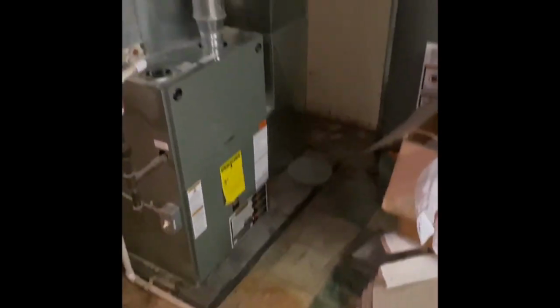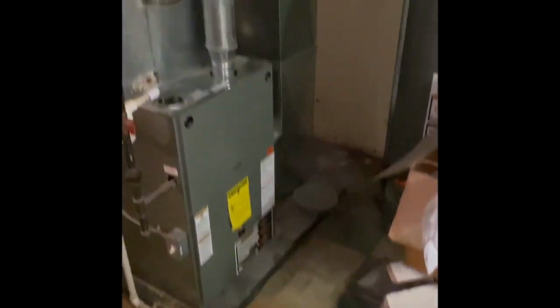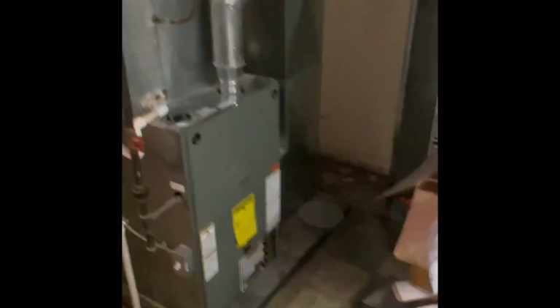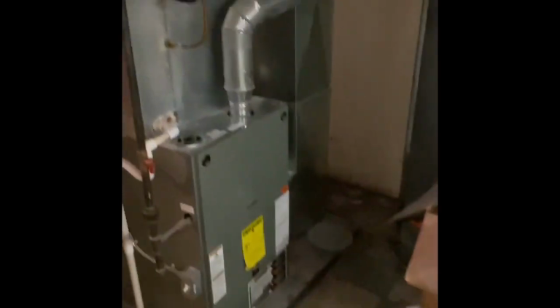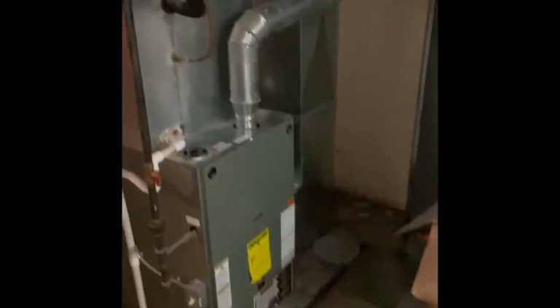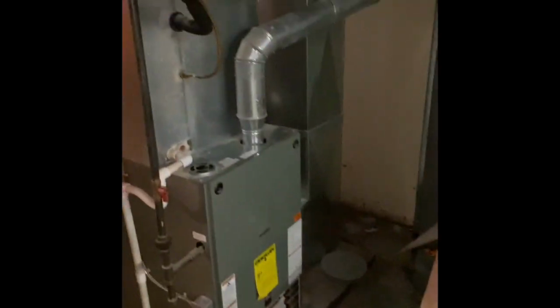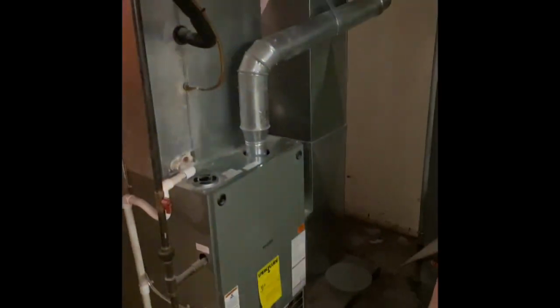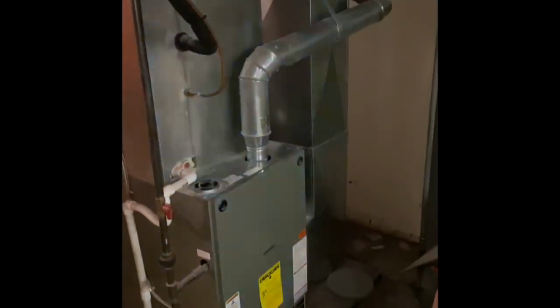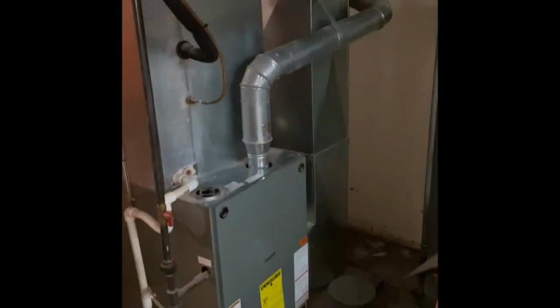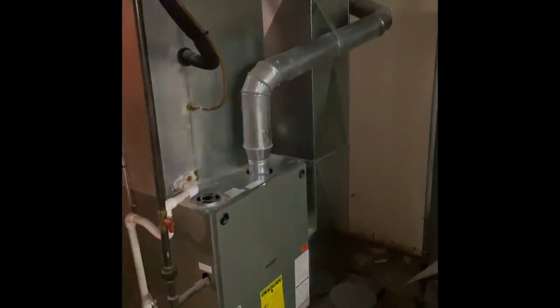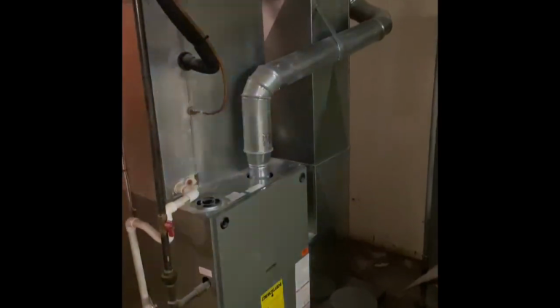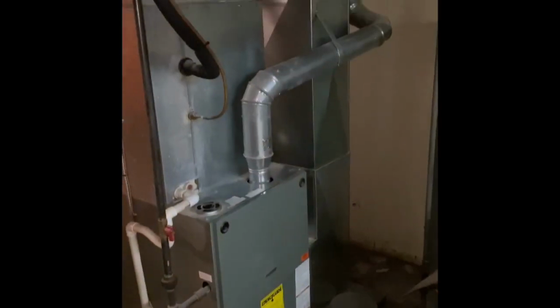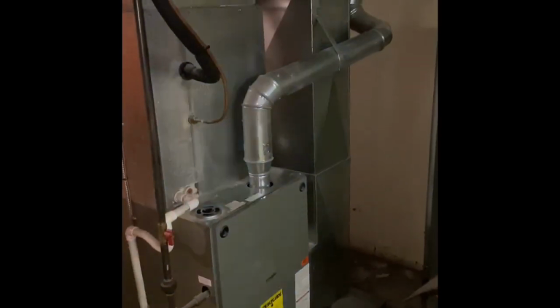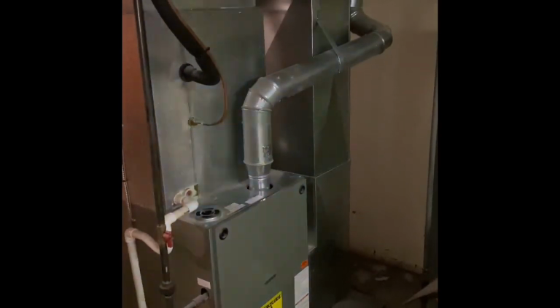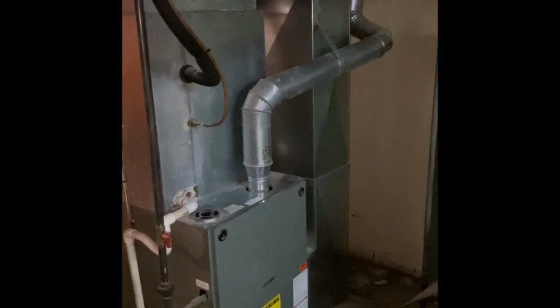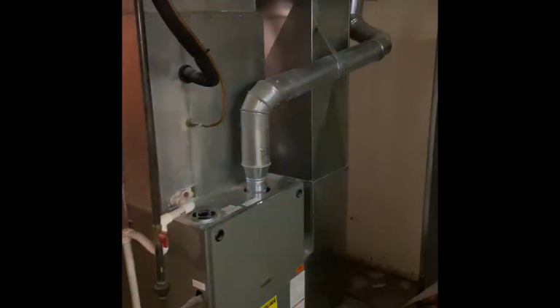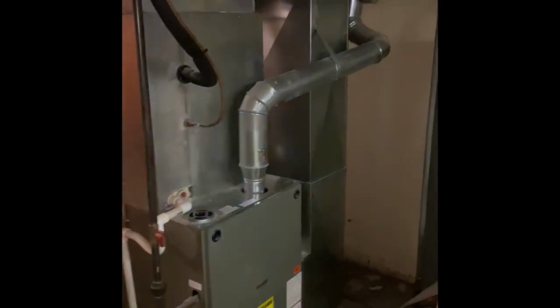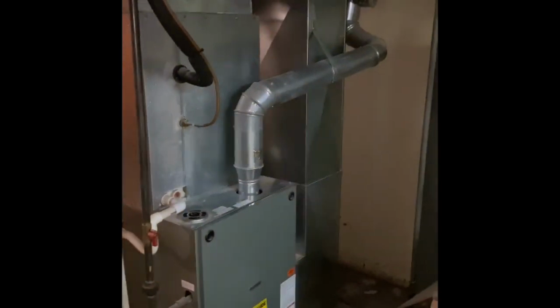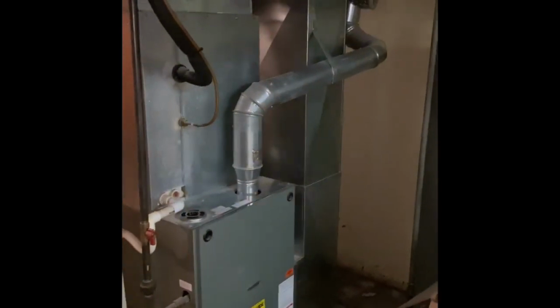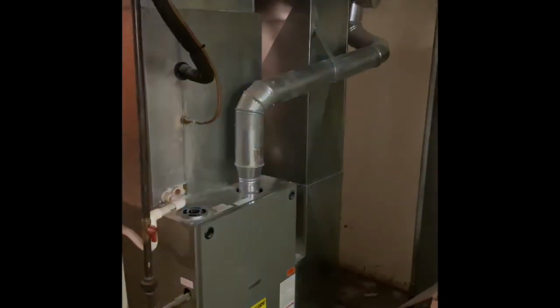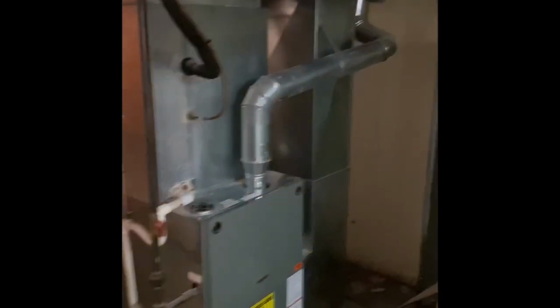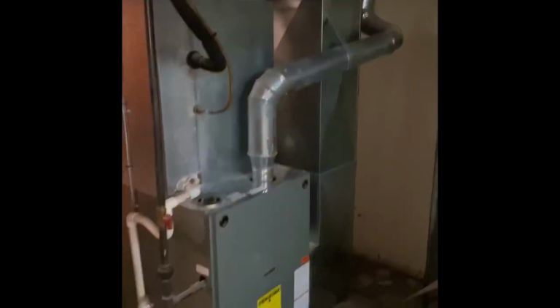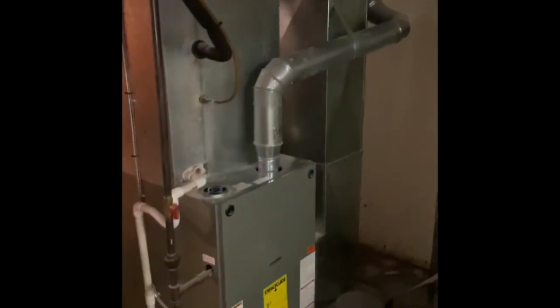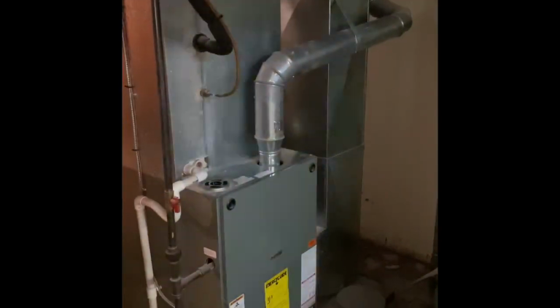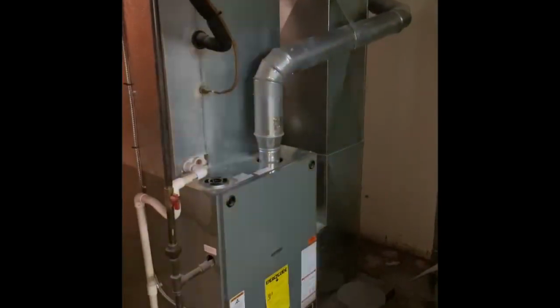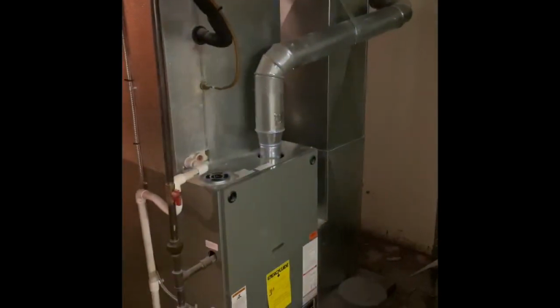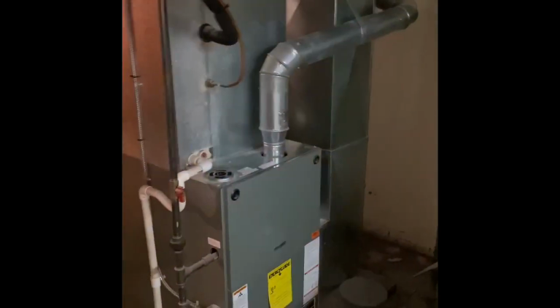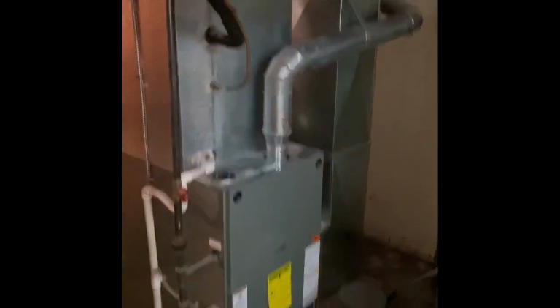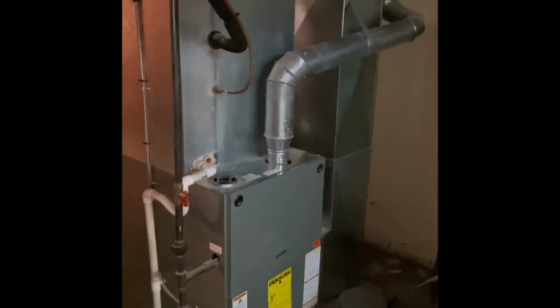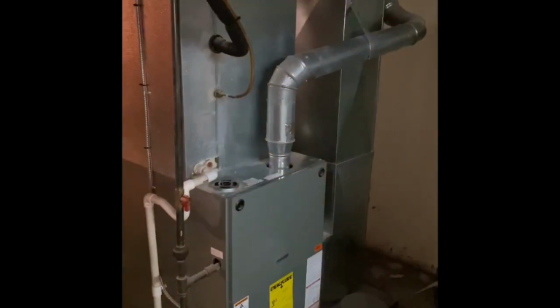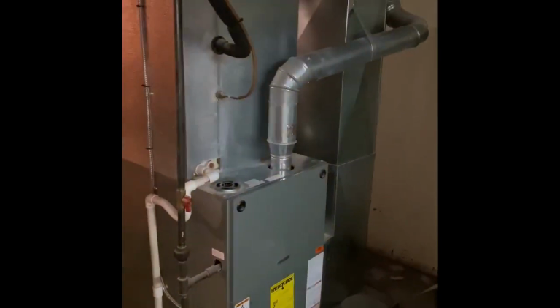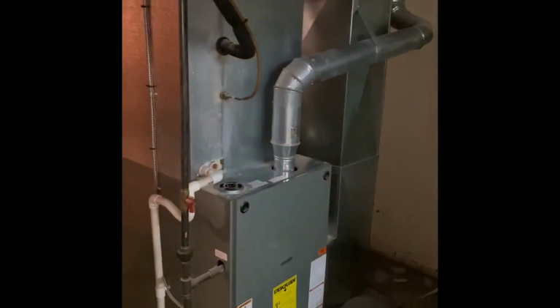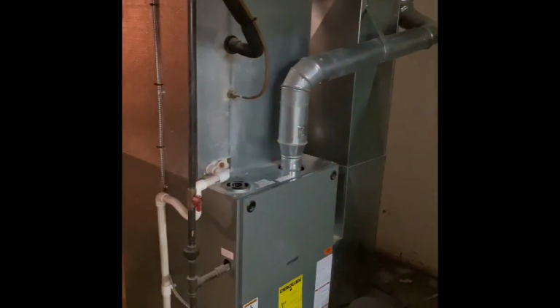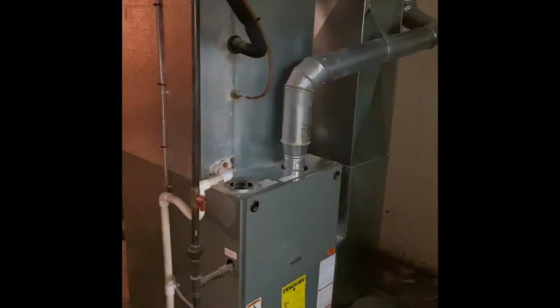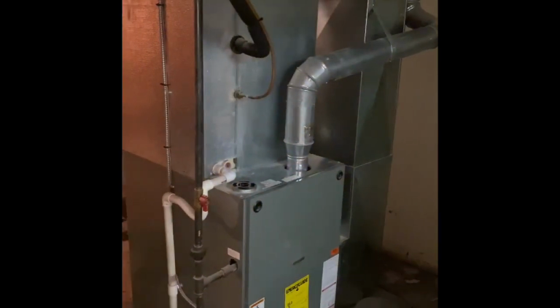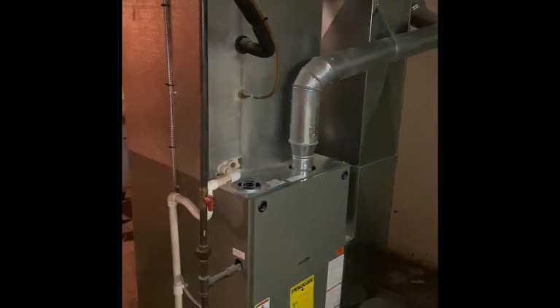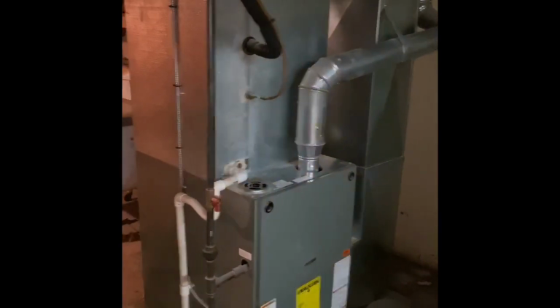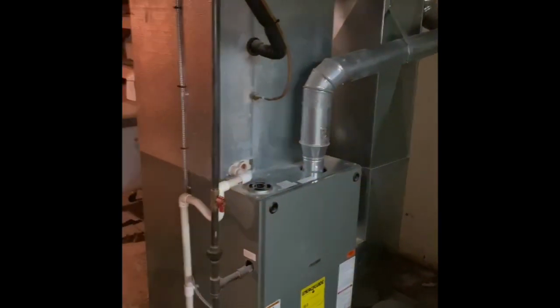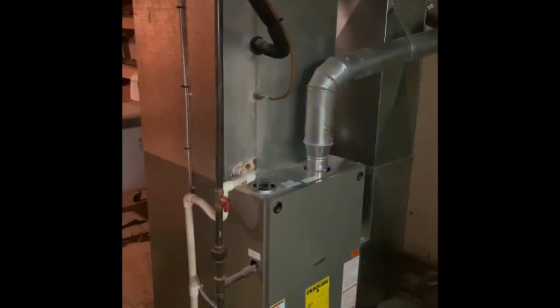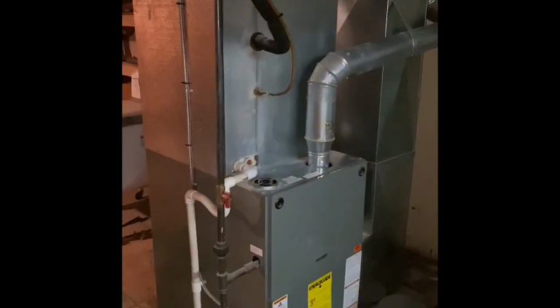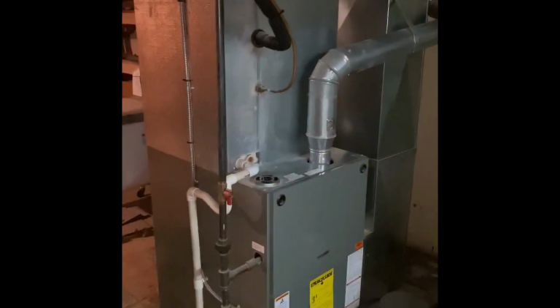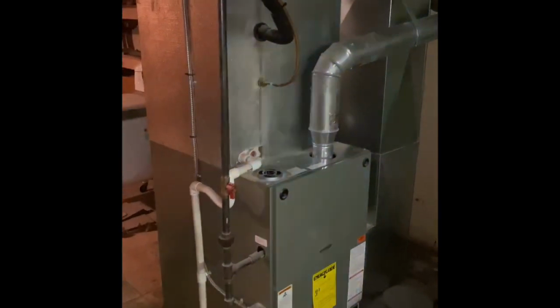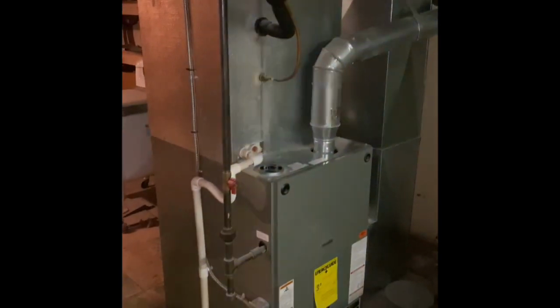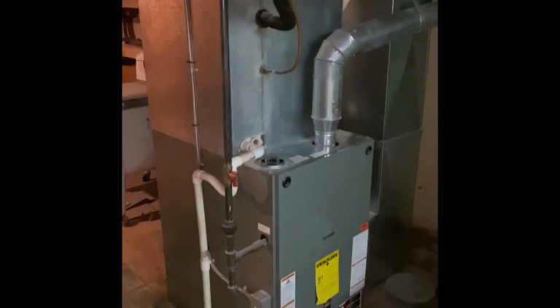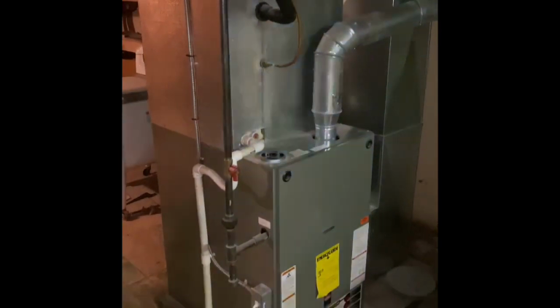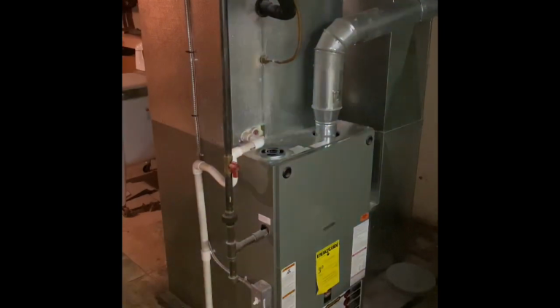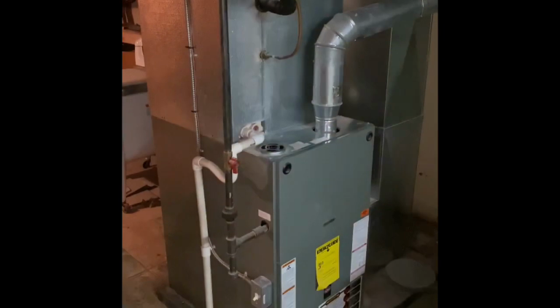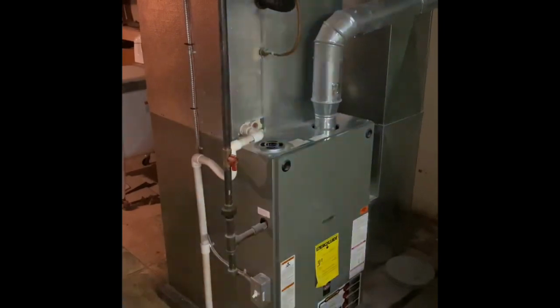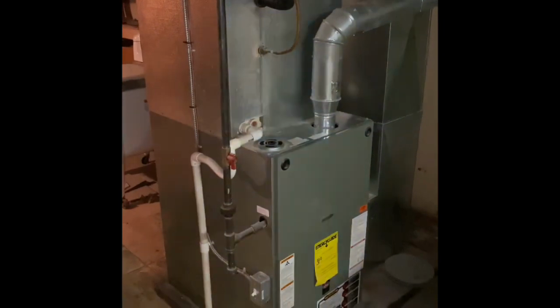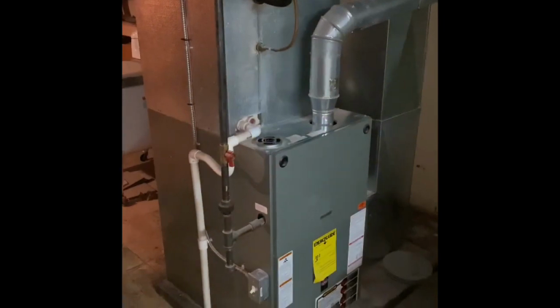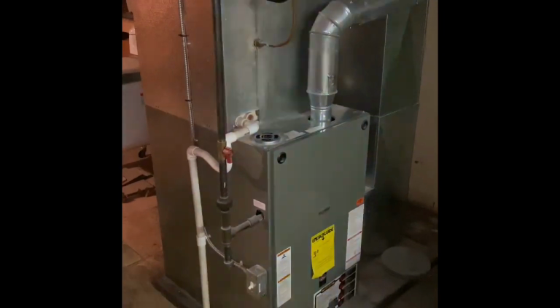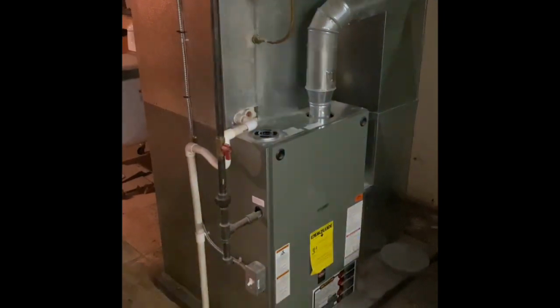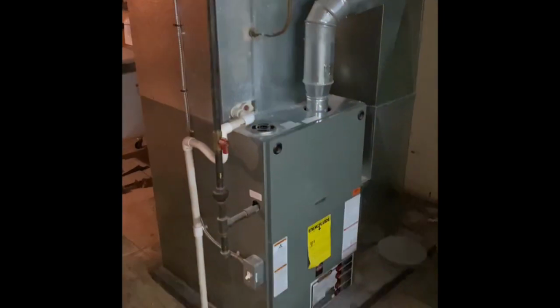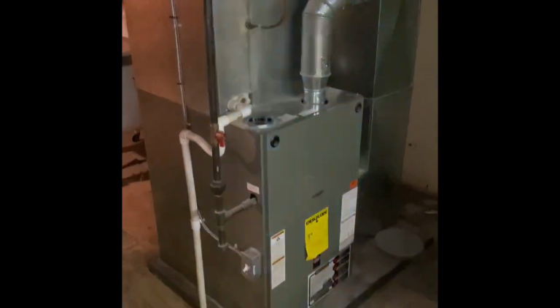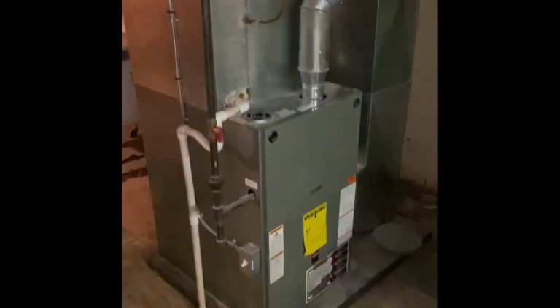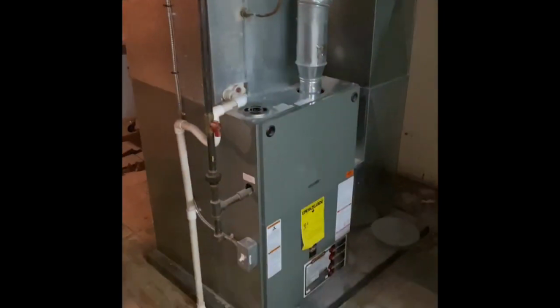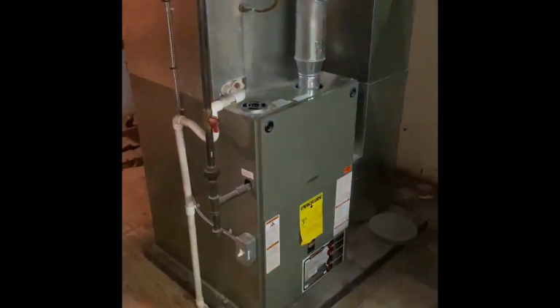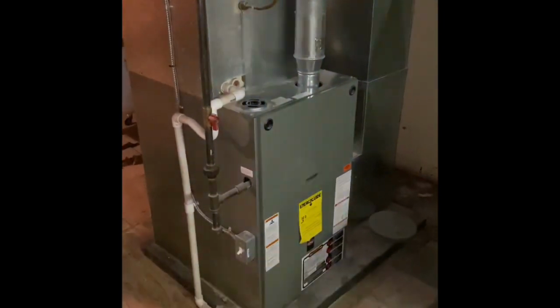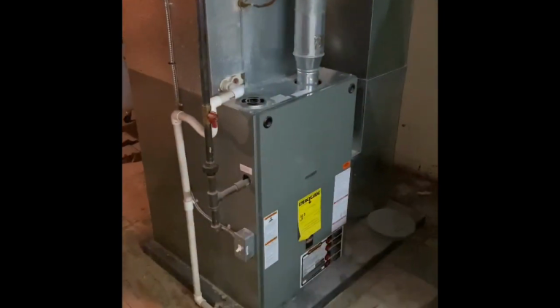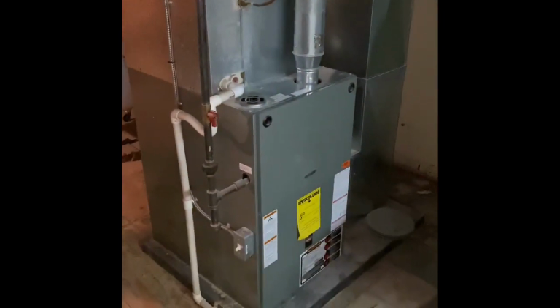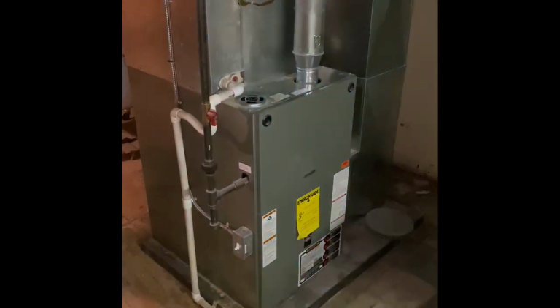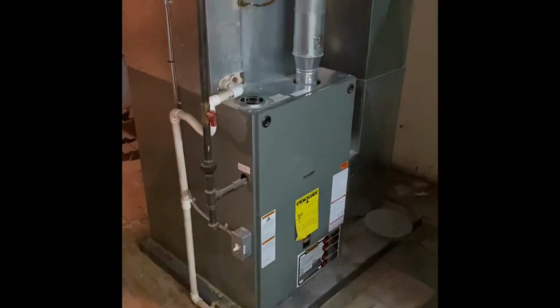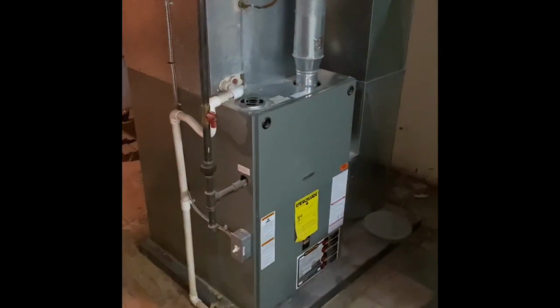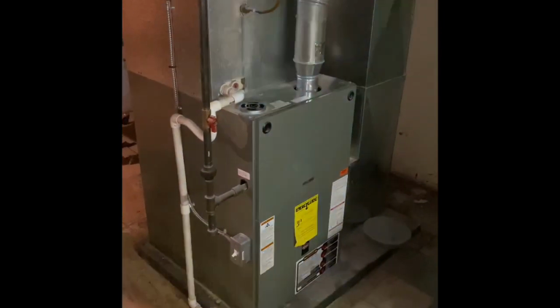Hey guys, I am on Devonshire. We're at Sue's house. We're going to do a furnace replacement. Let's pull this furnace out and set our new furnace back in the same location.